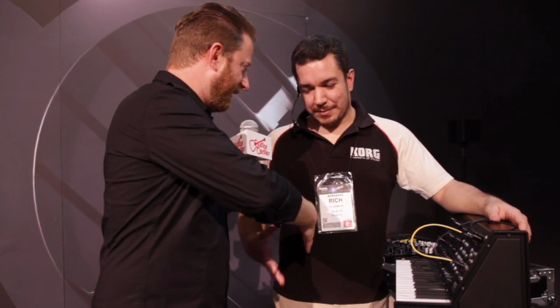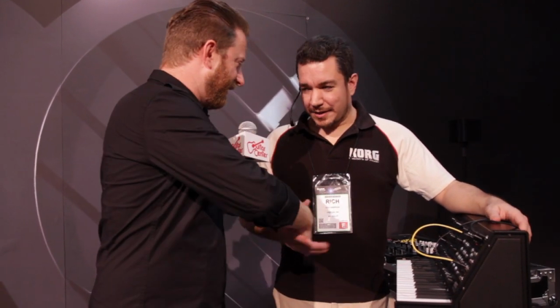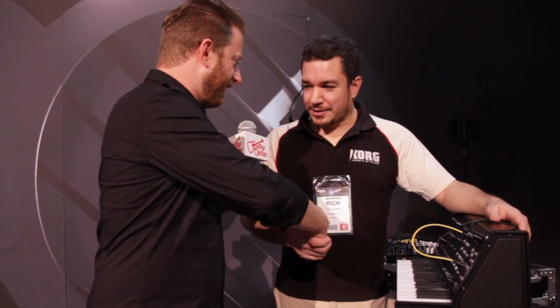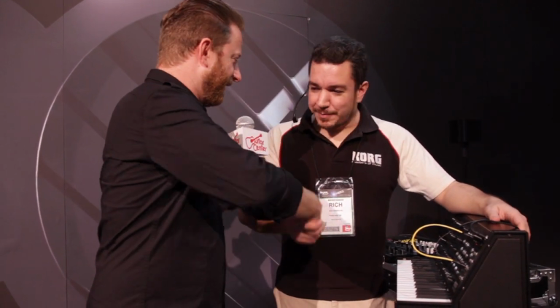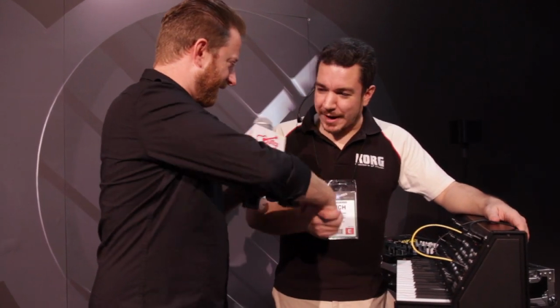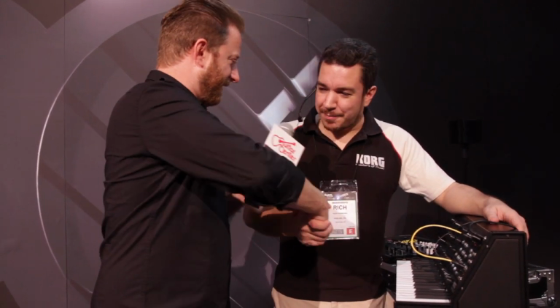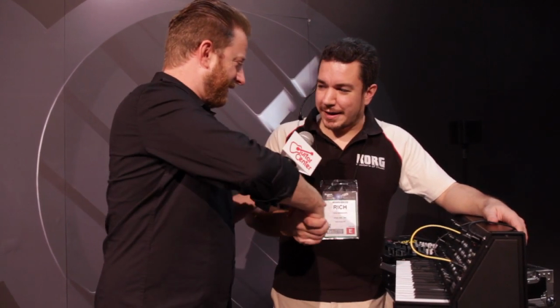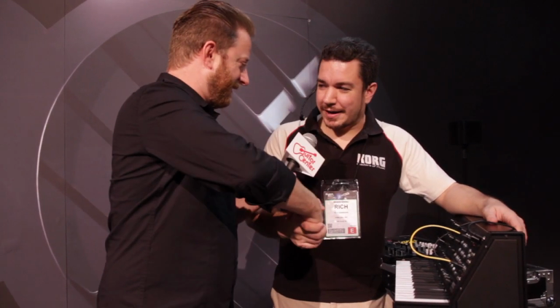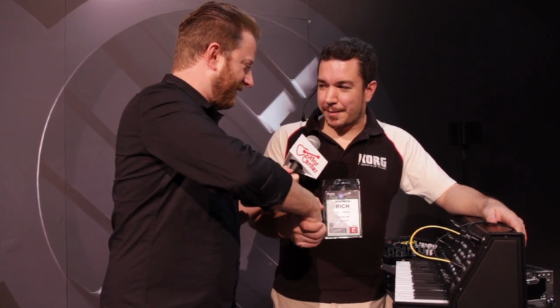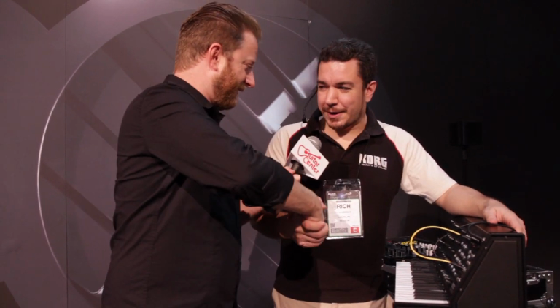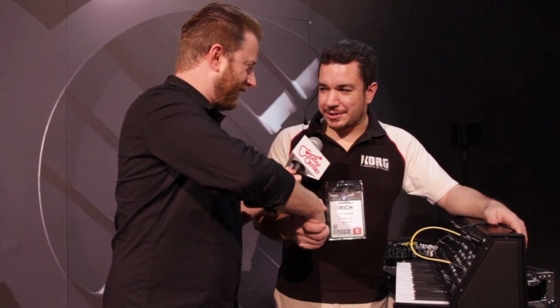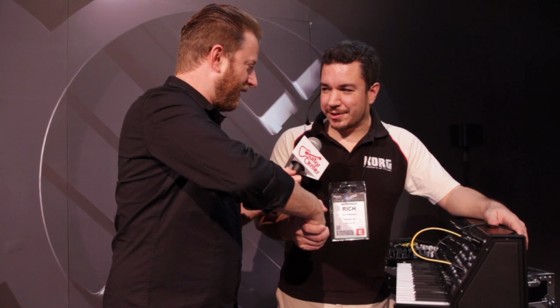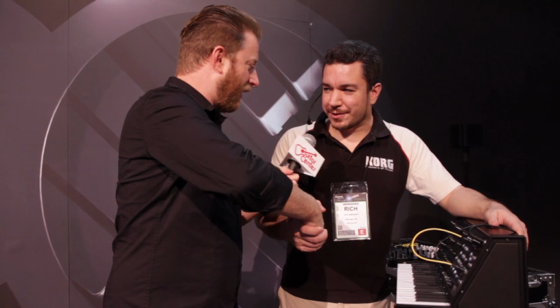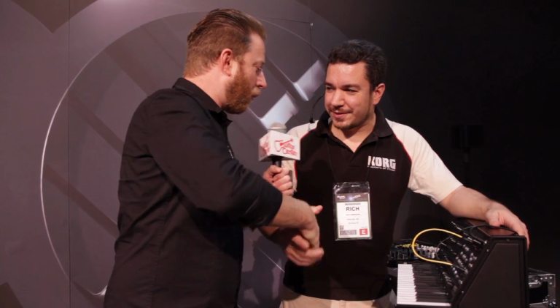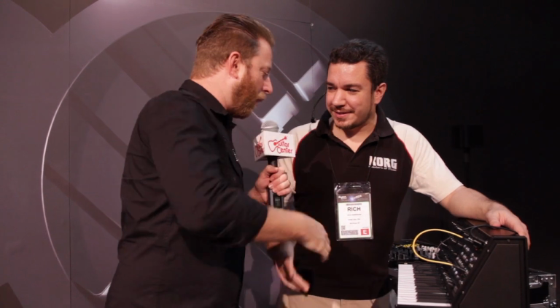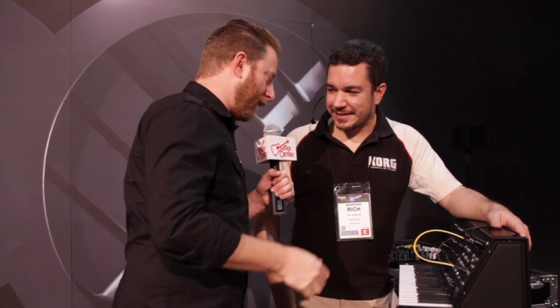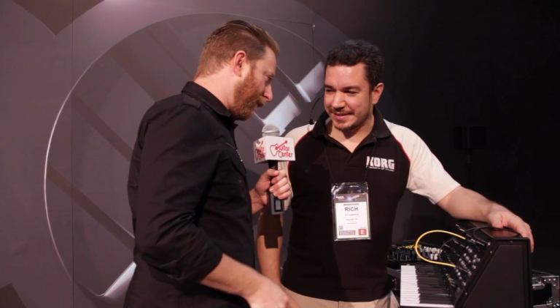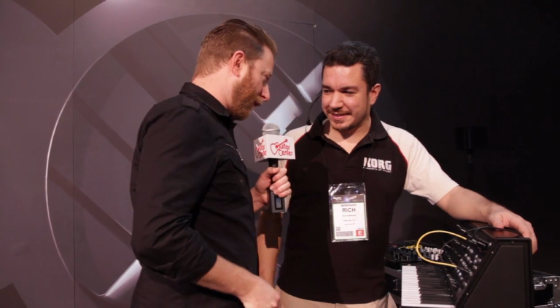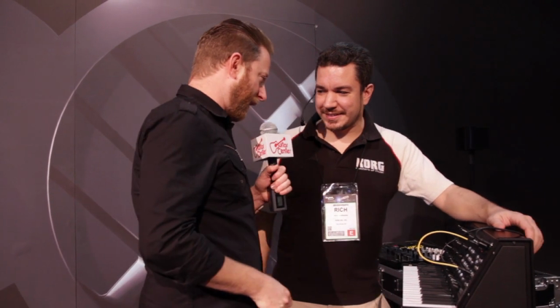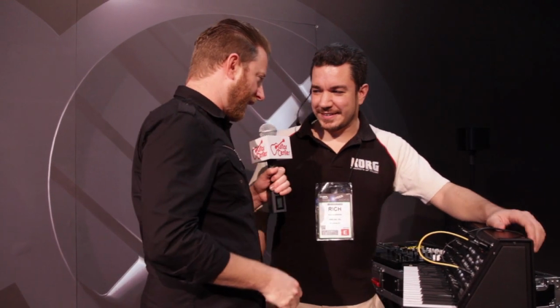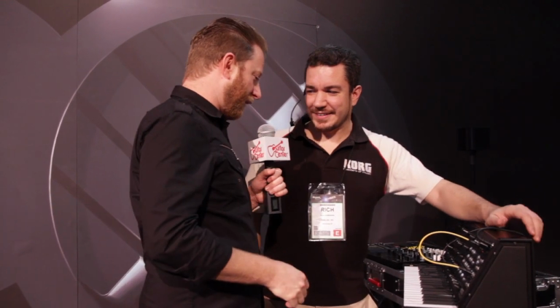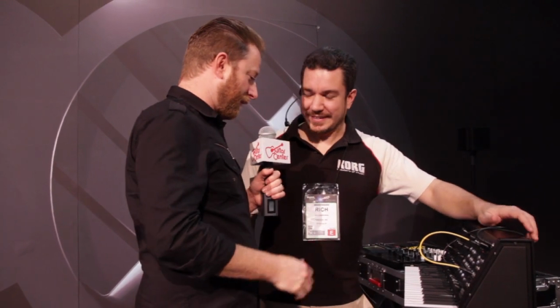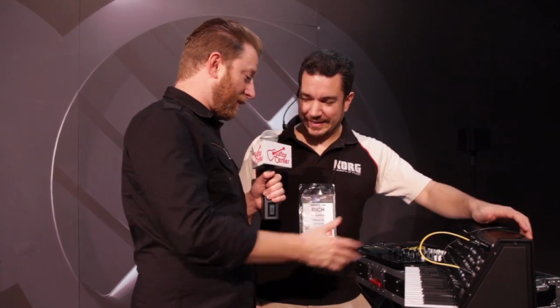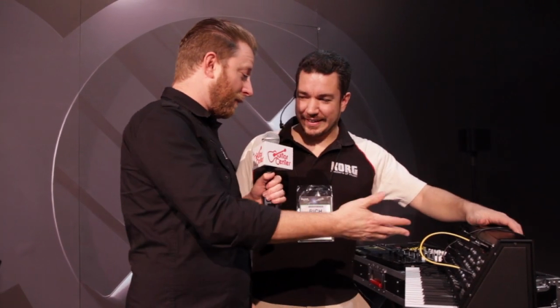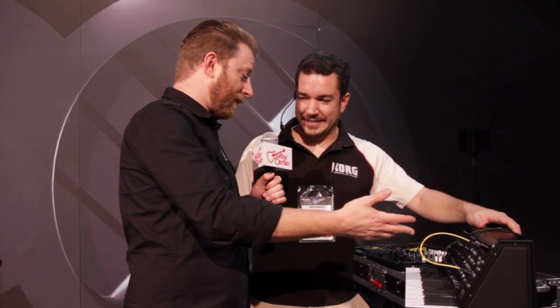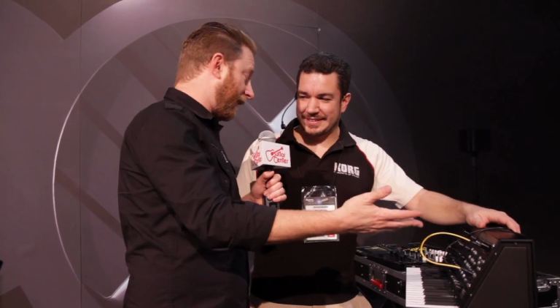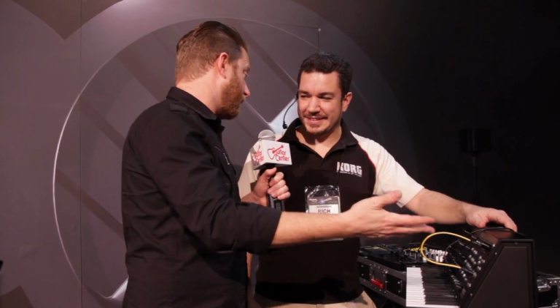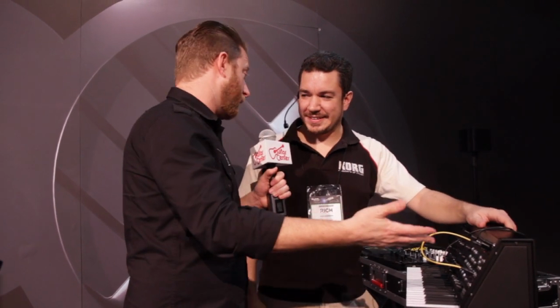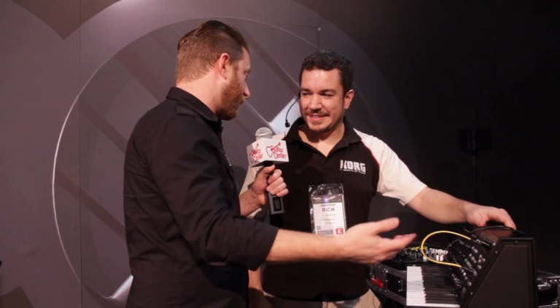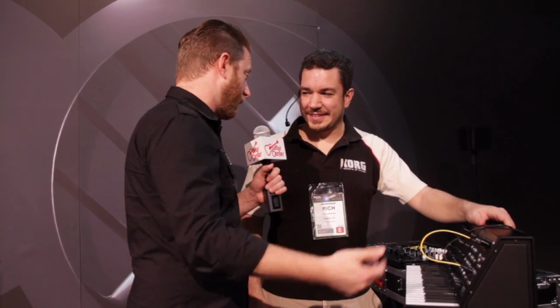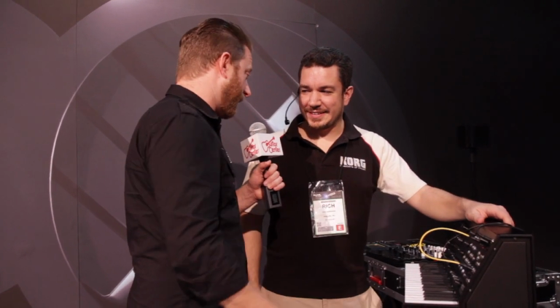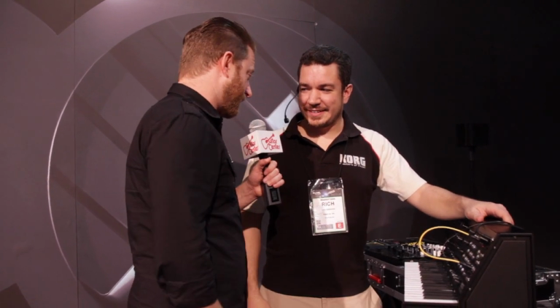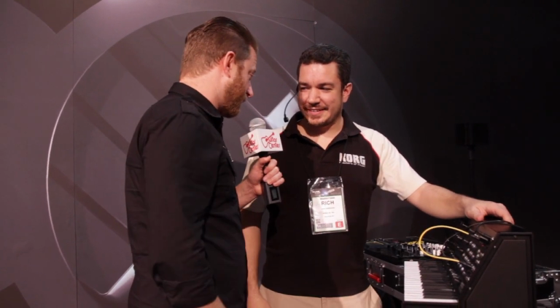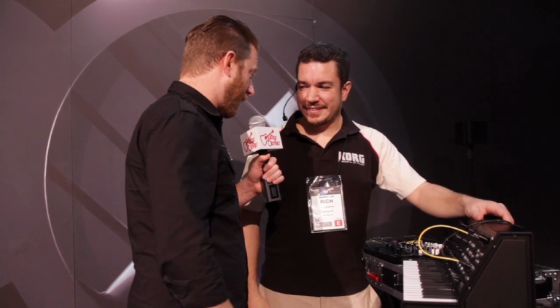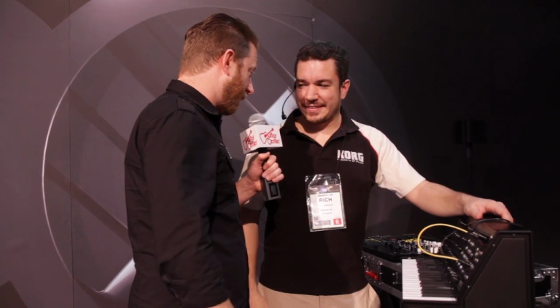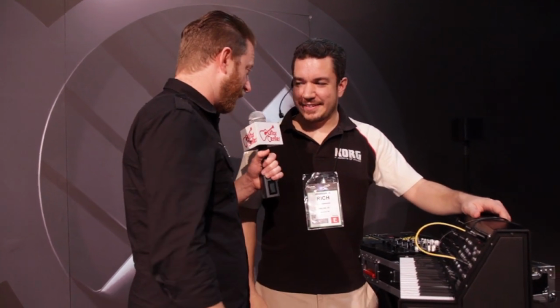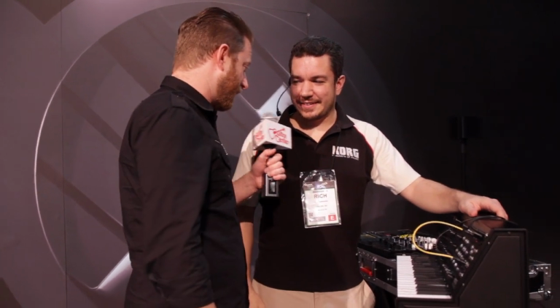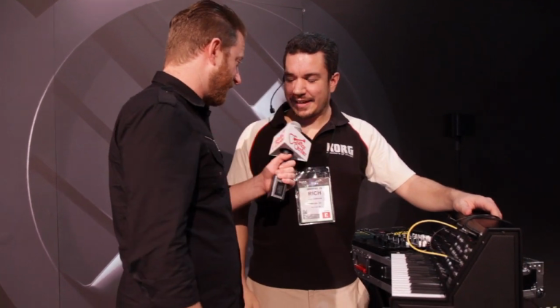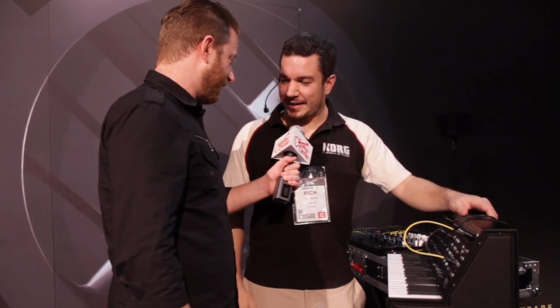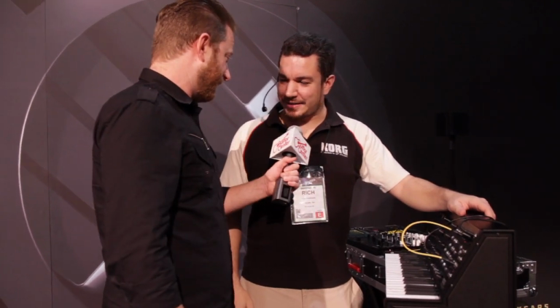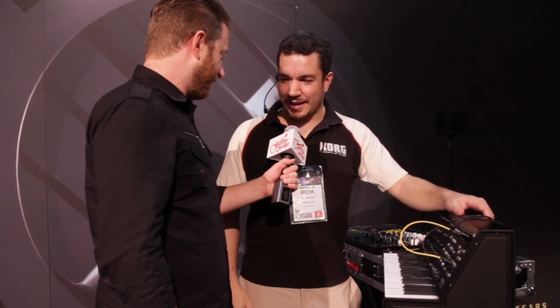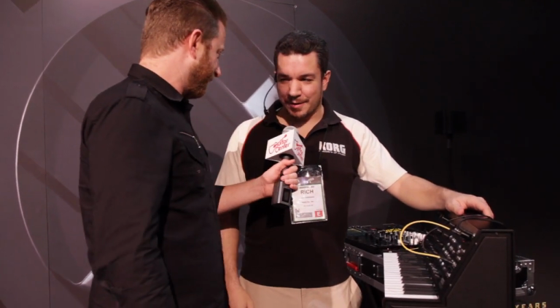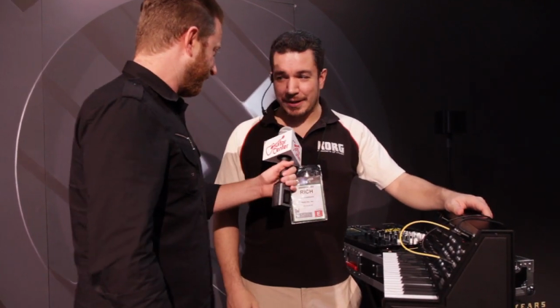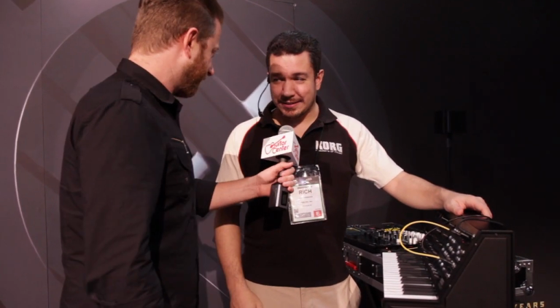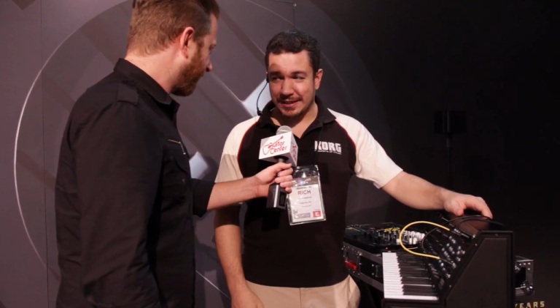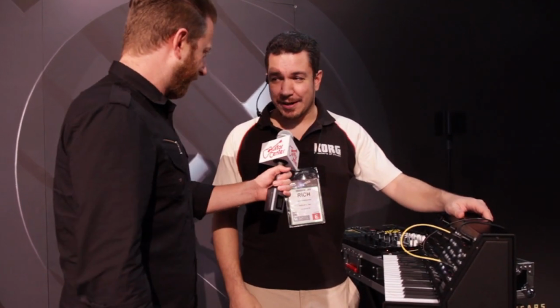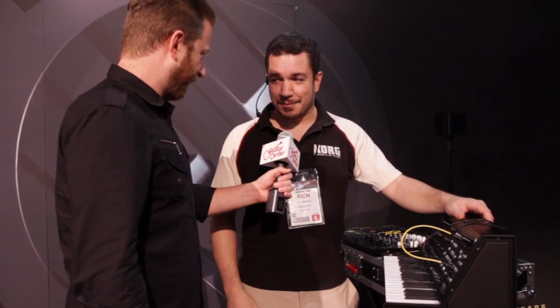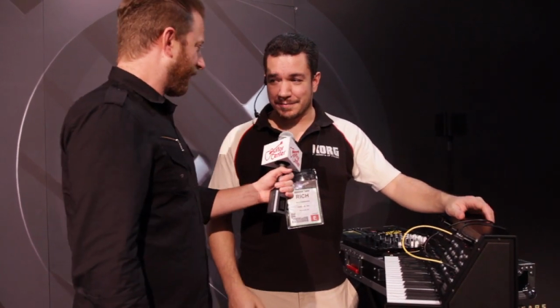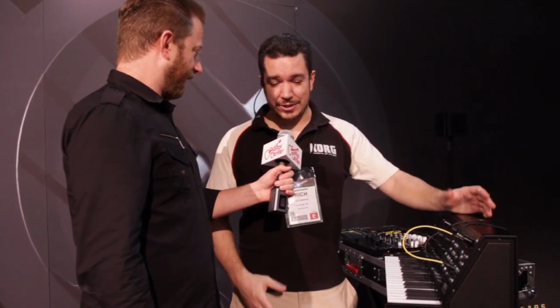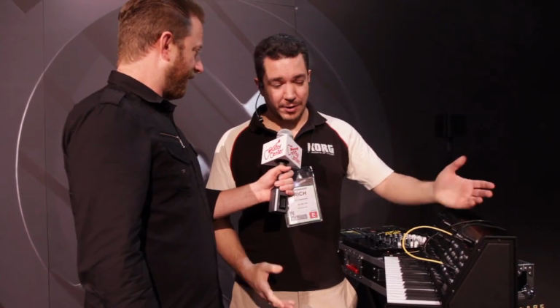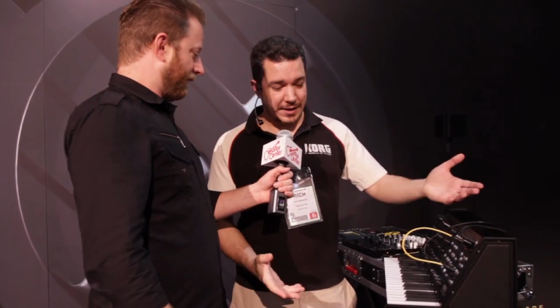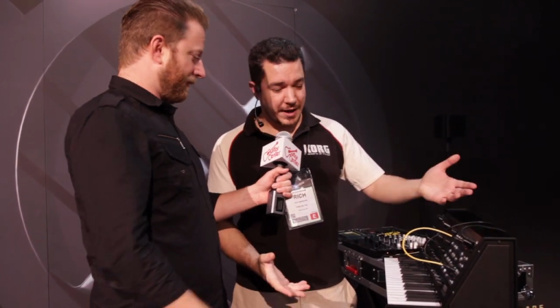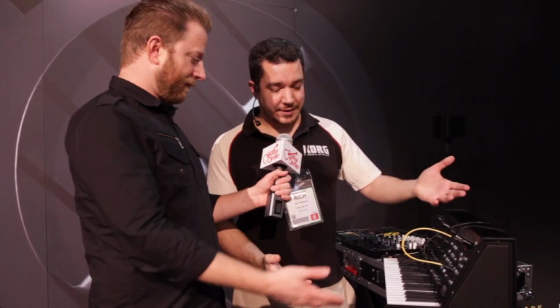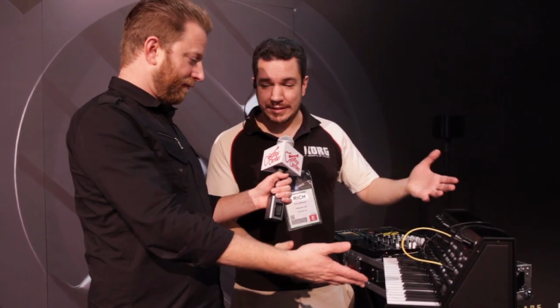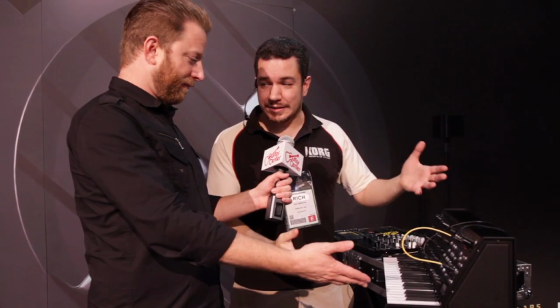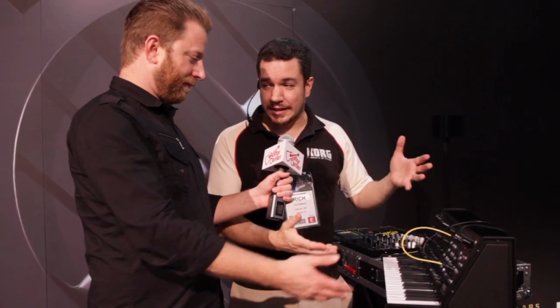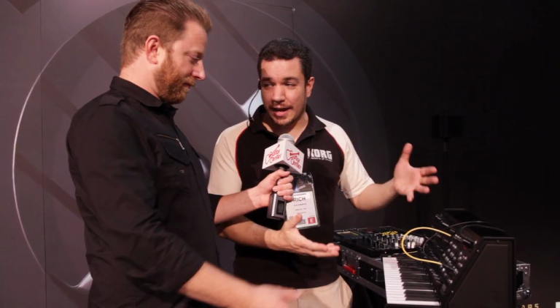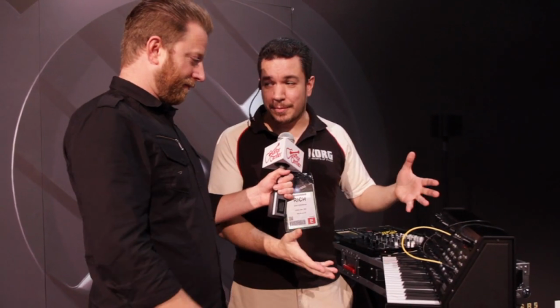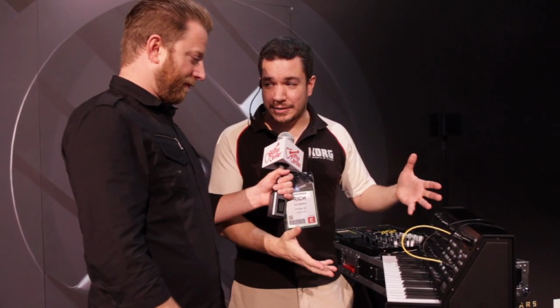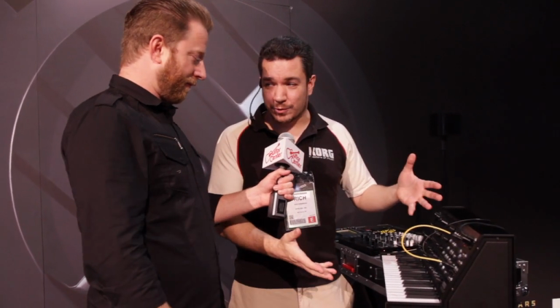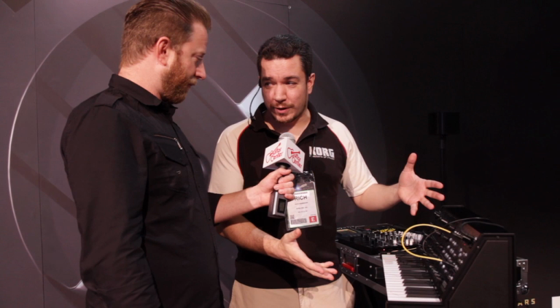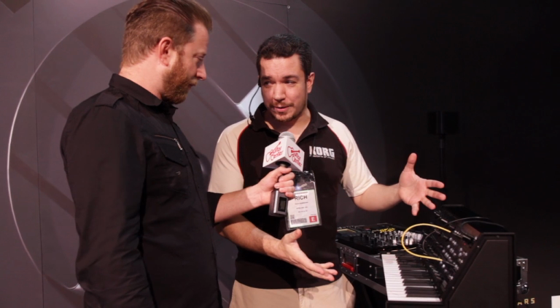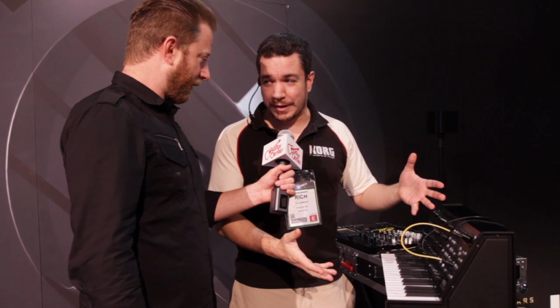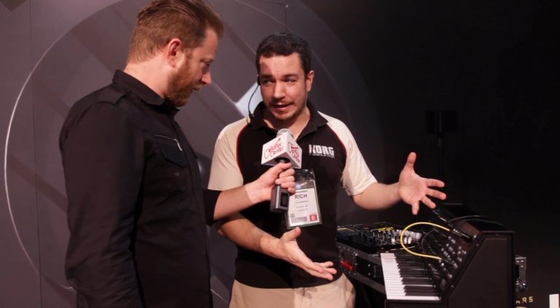I'm not too bad, man. How about you? Thank you so much for making some time for us. Anytime. So yeah, this is the MS-20 Mini.